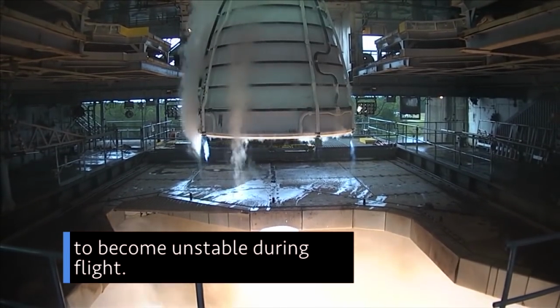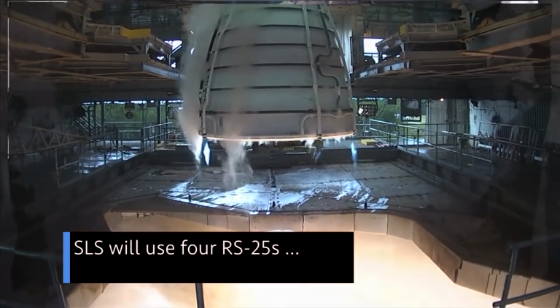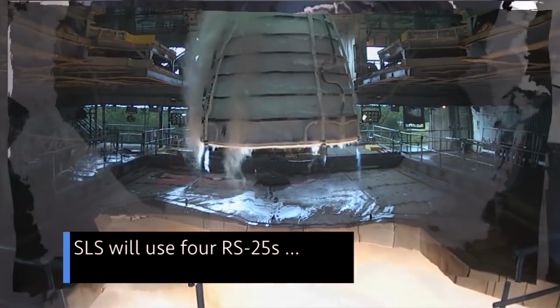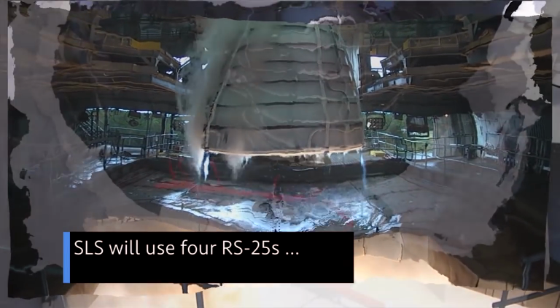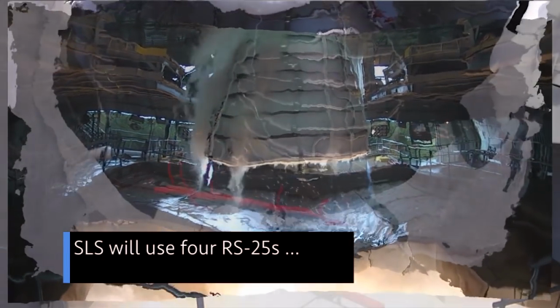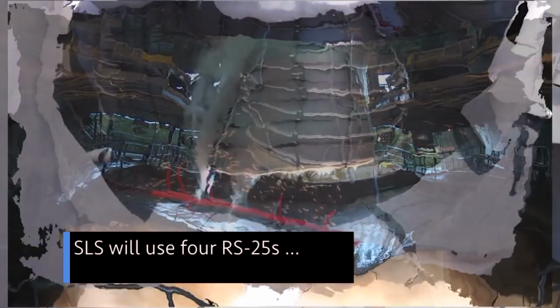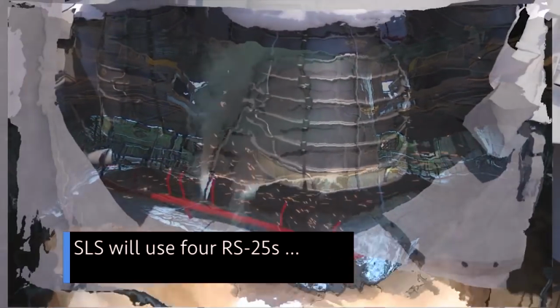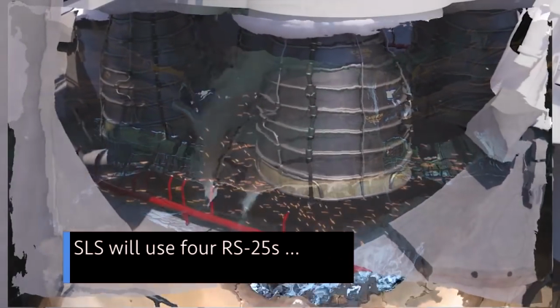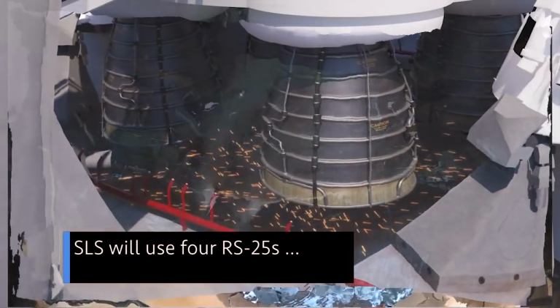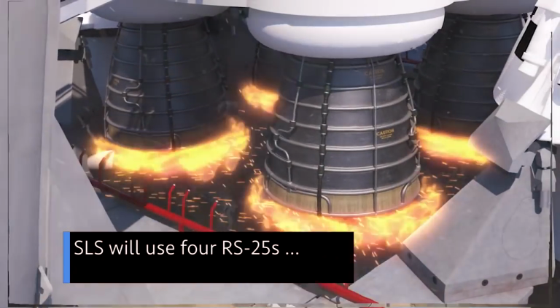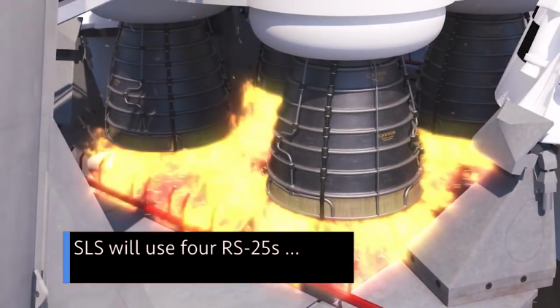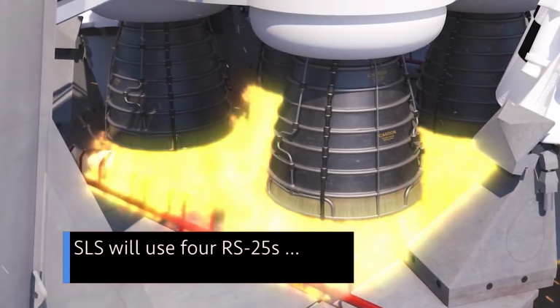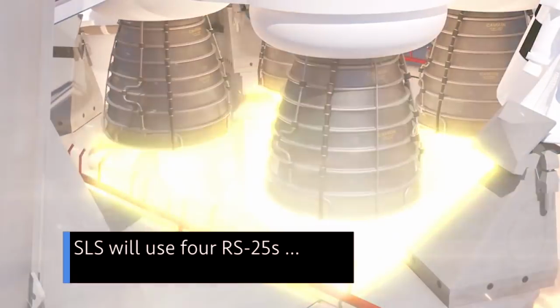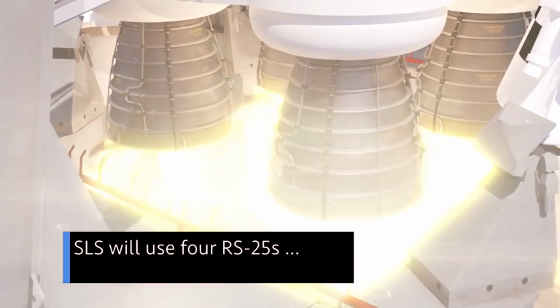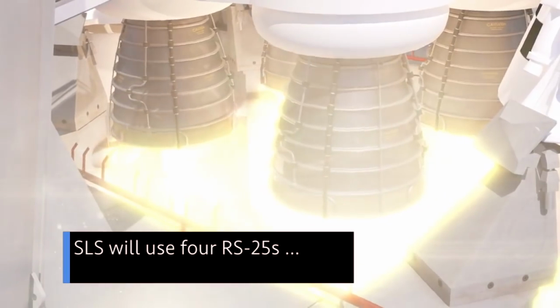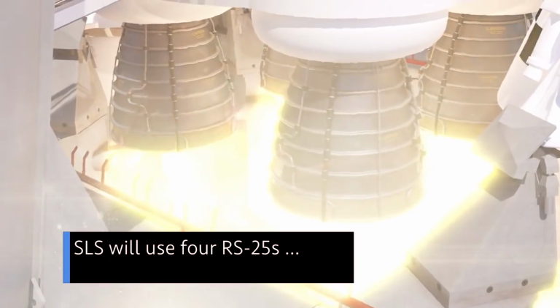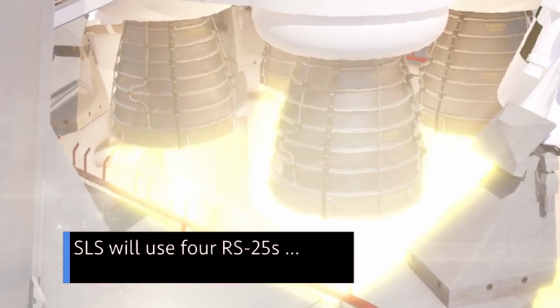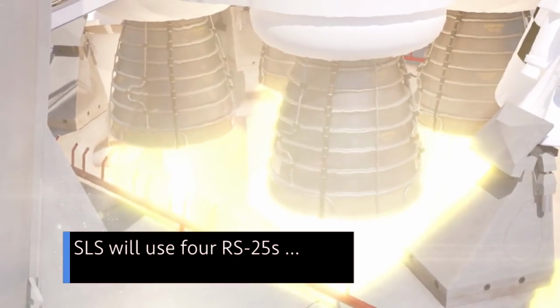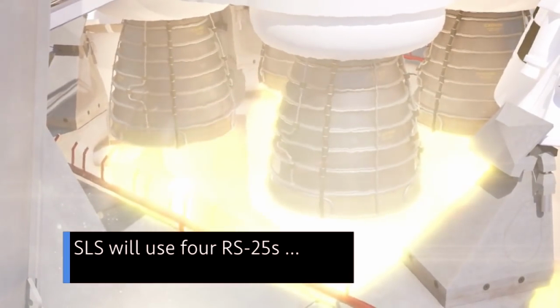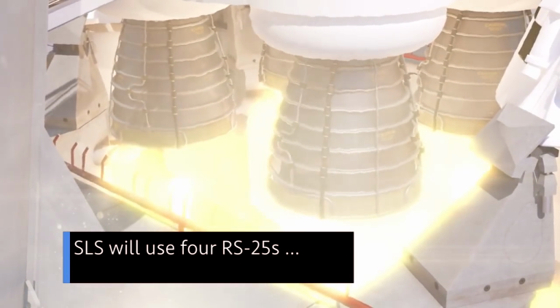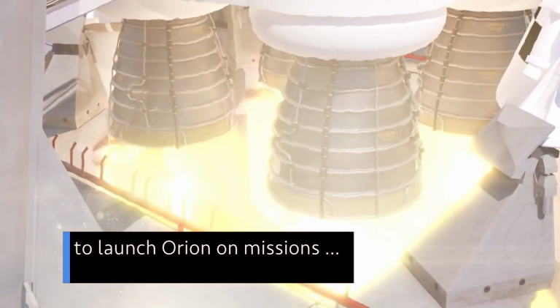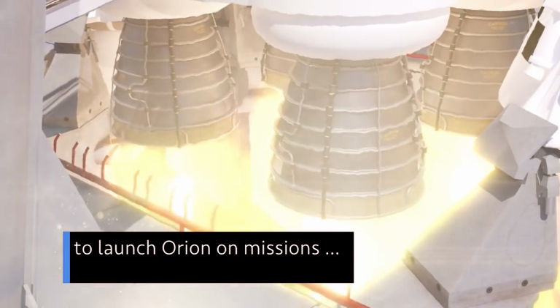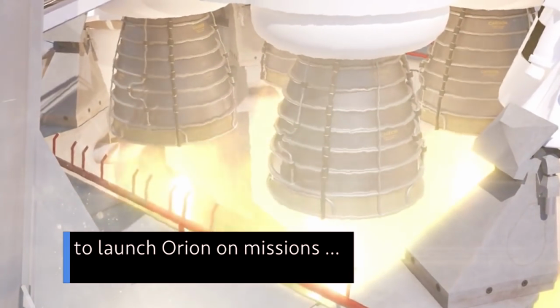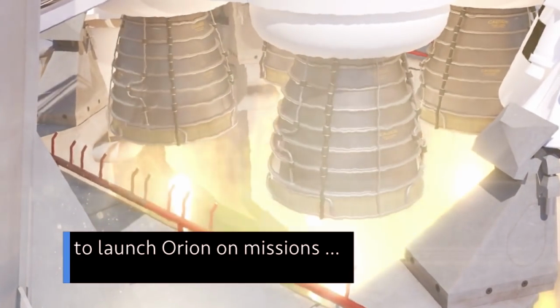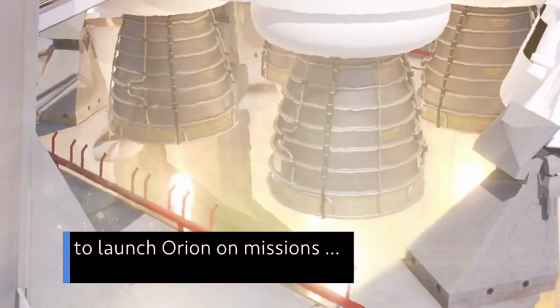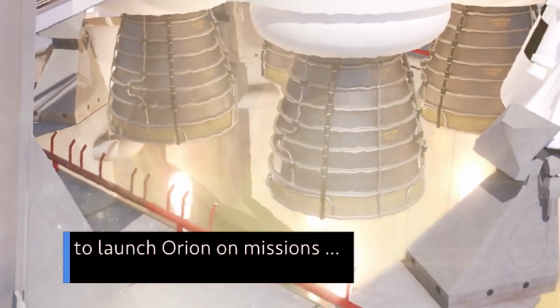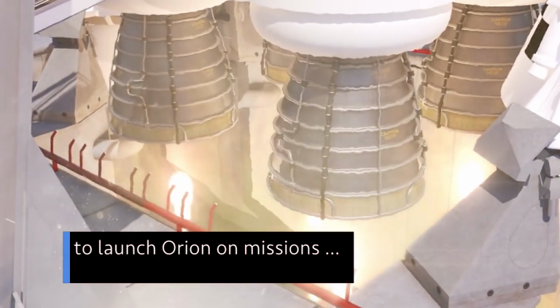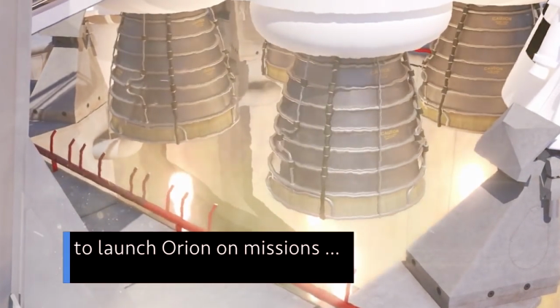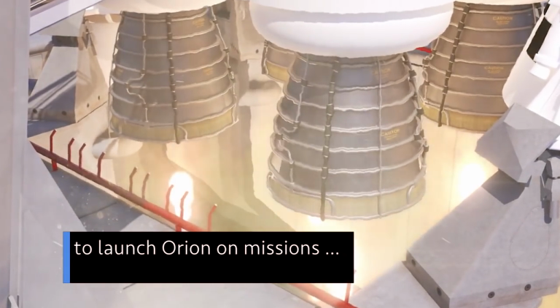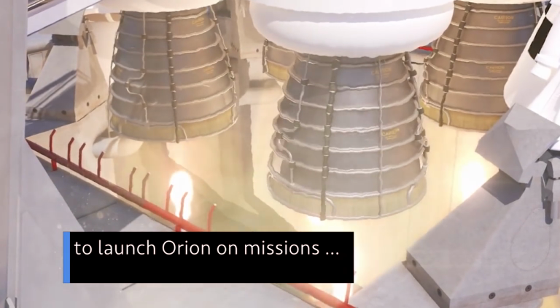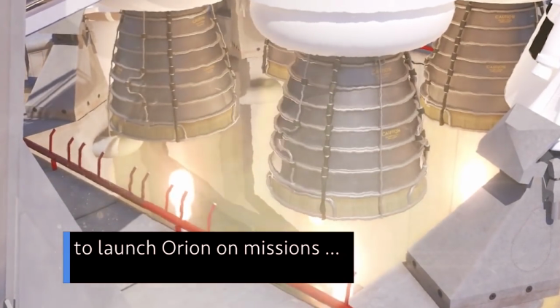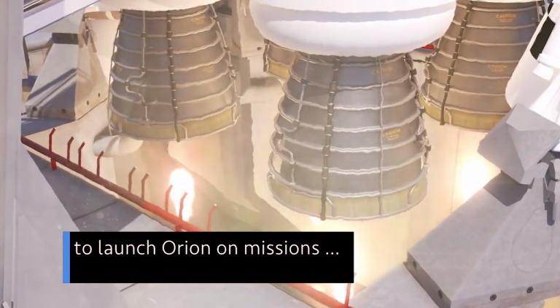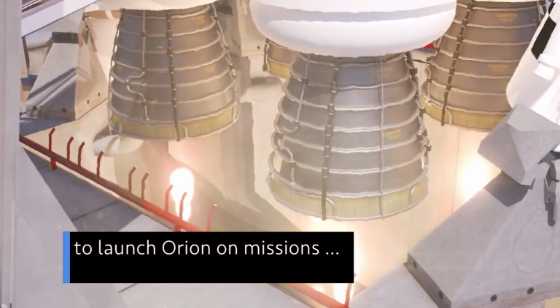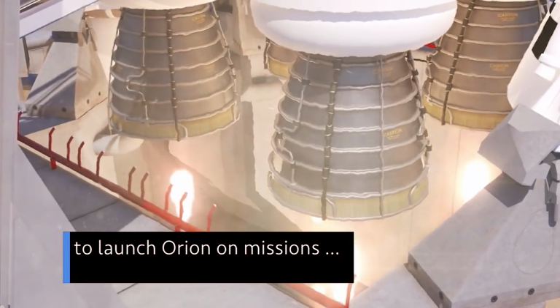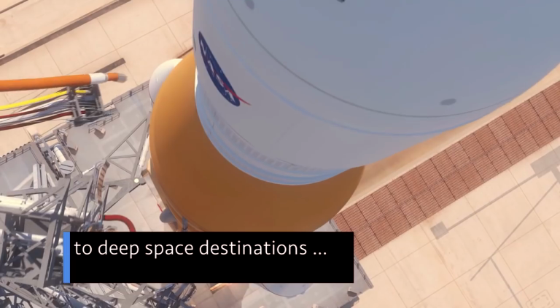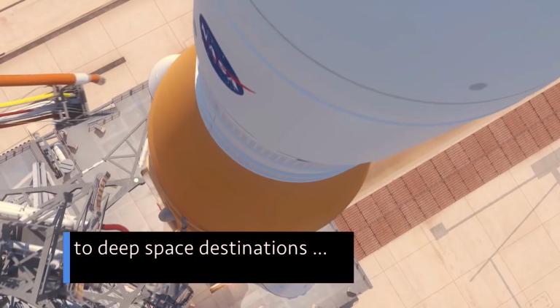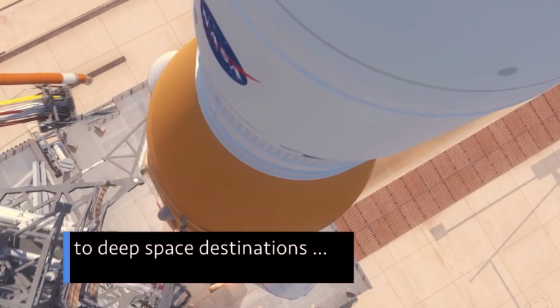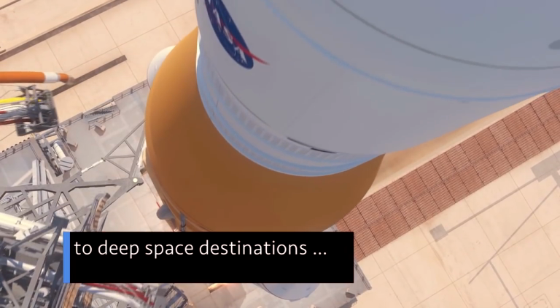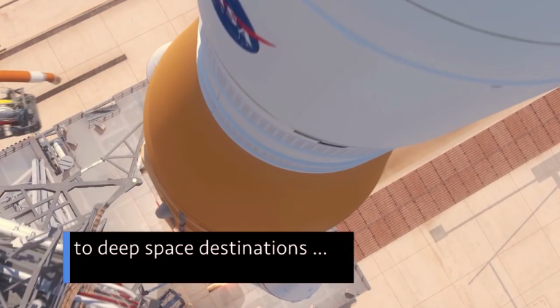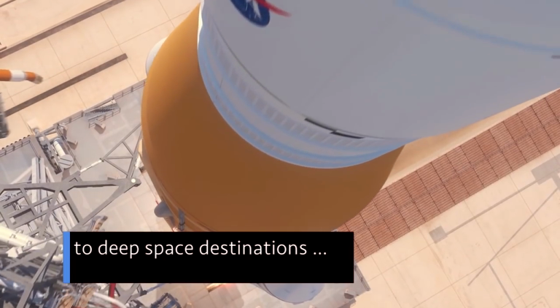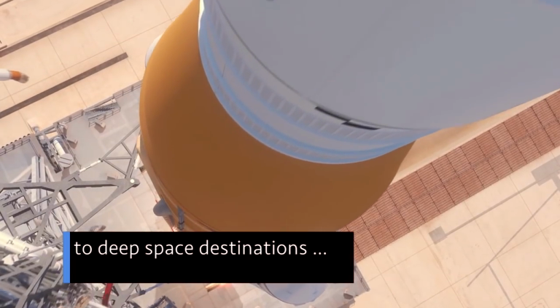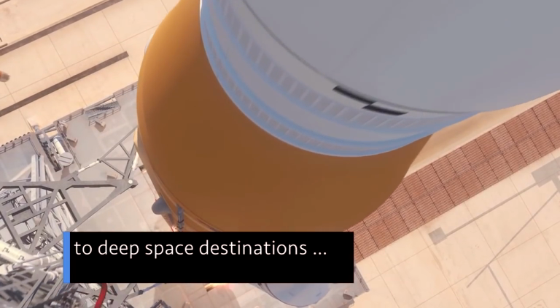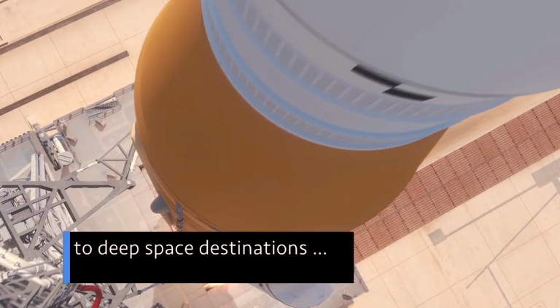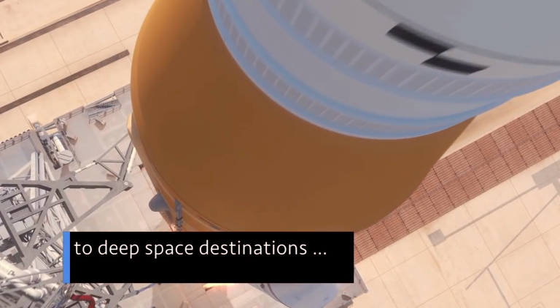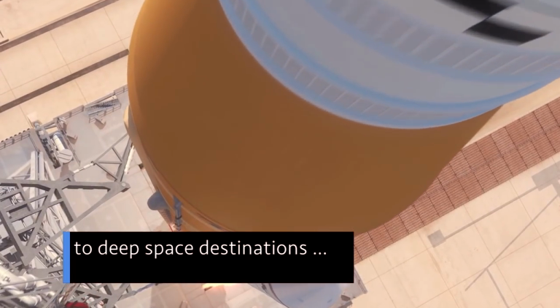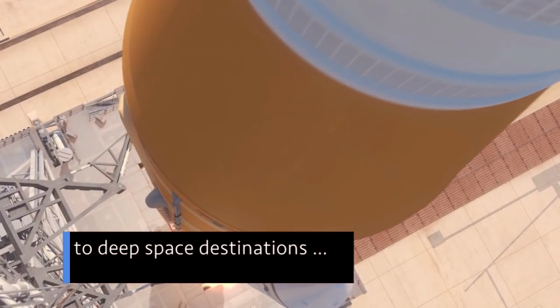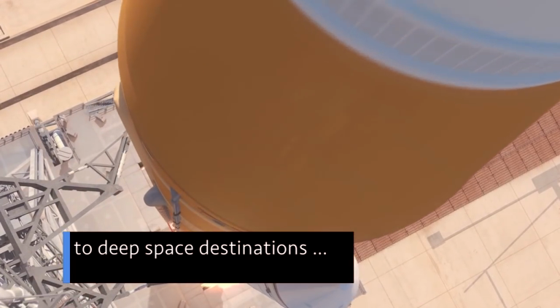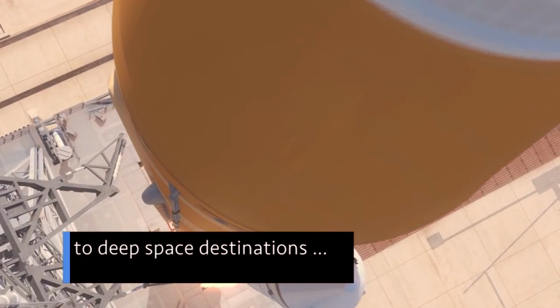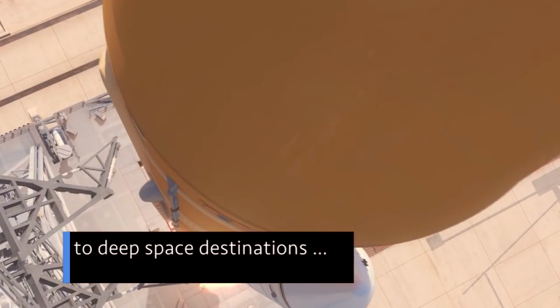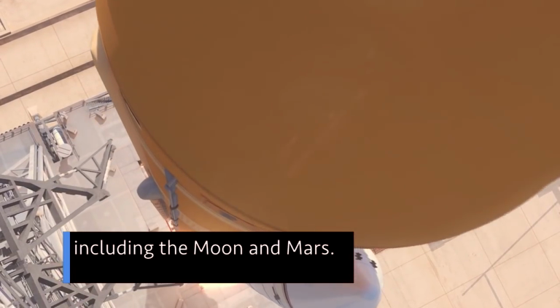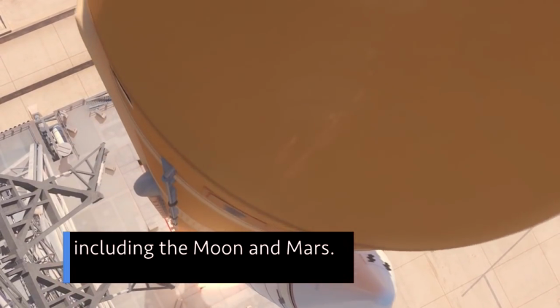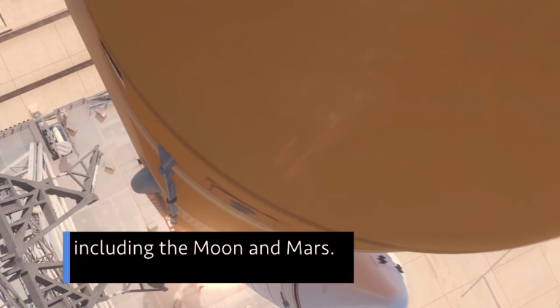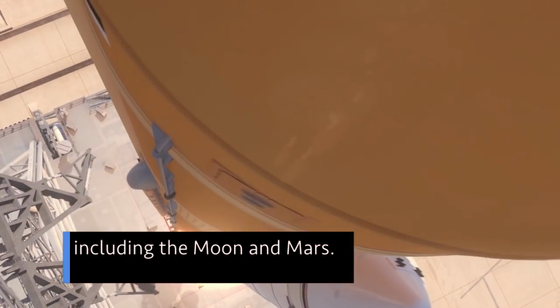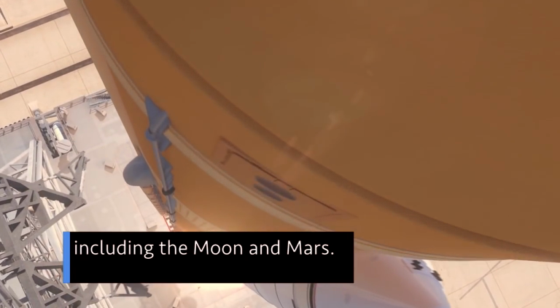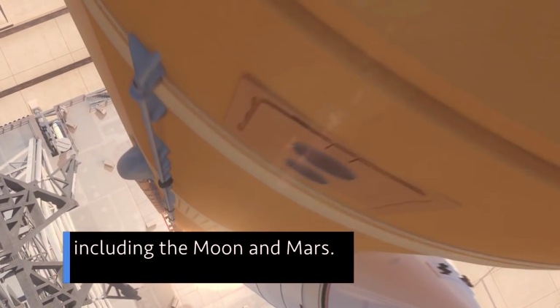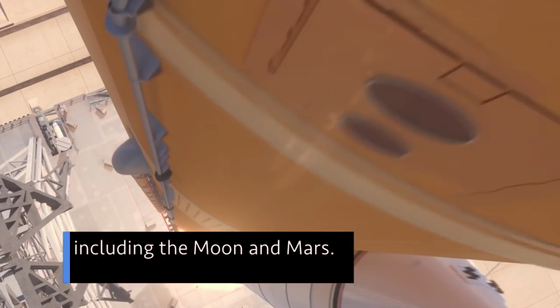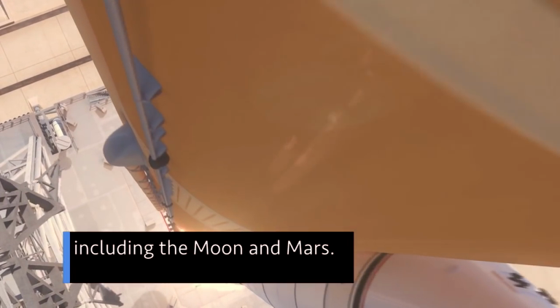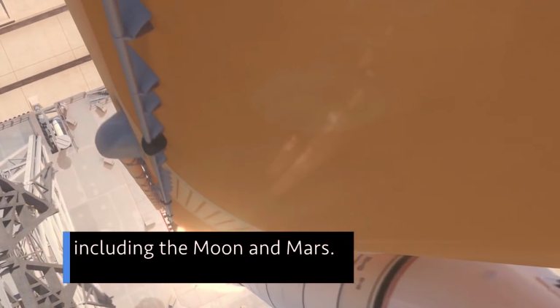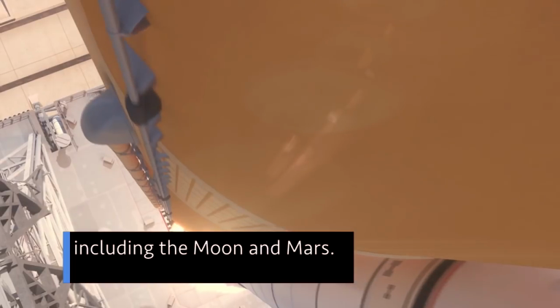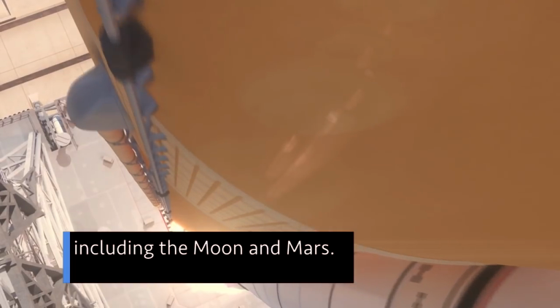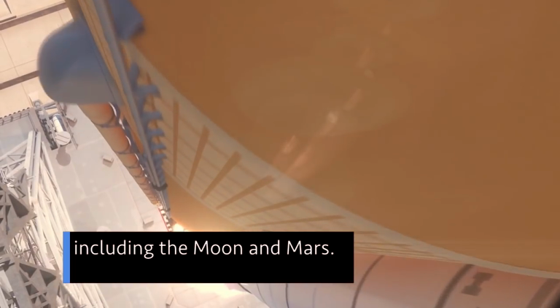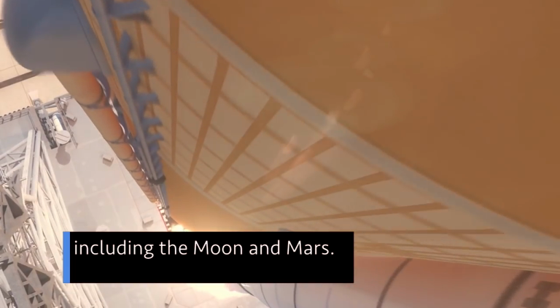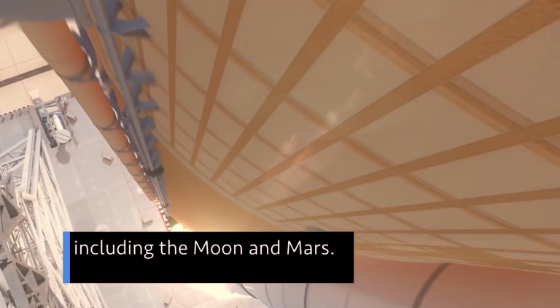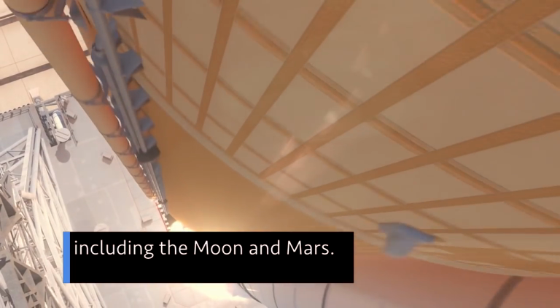SLS will use four RS-25s to launch Orion on missions to deep space destinations, including the Moon and Mars.